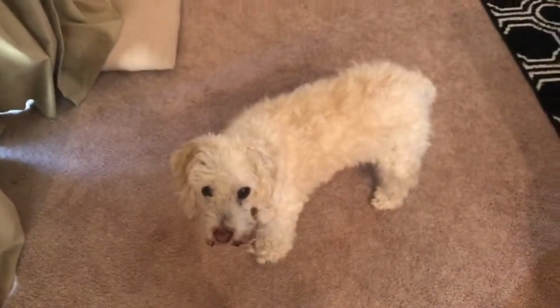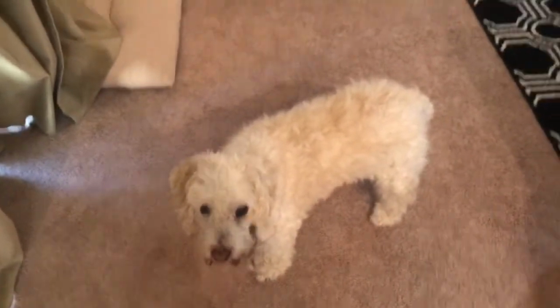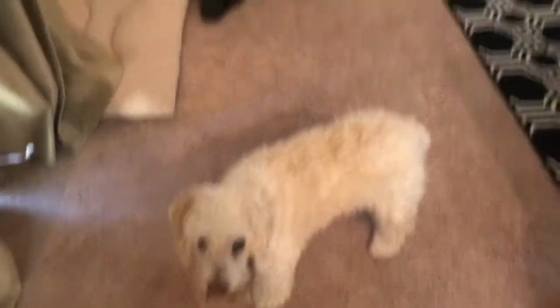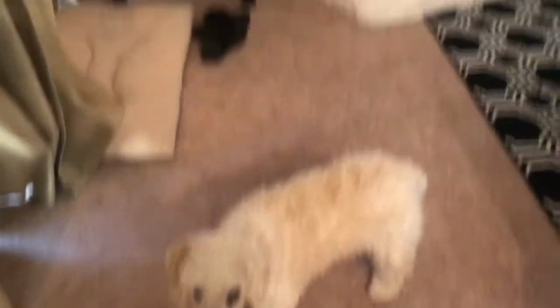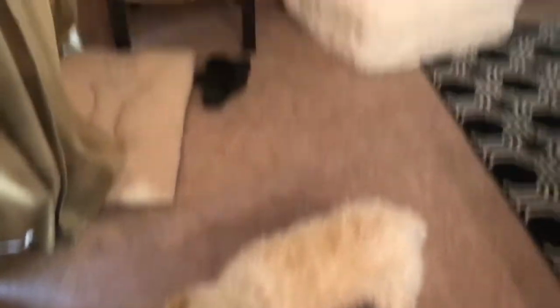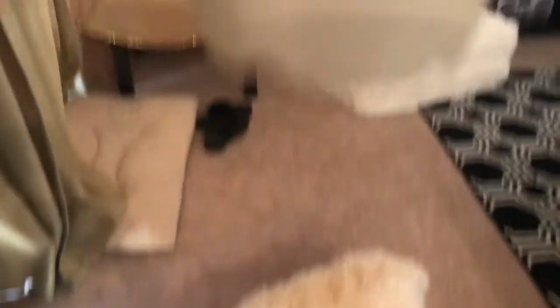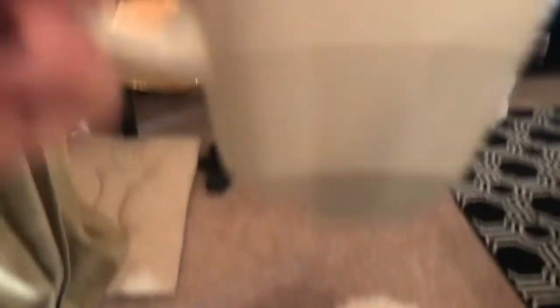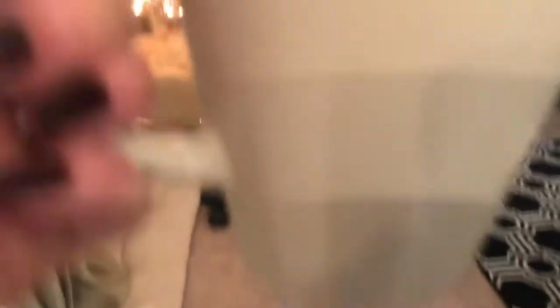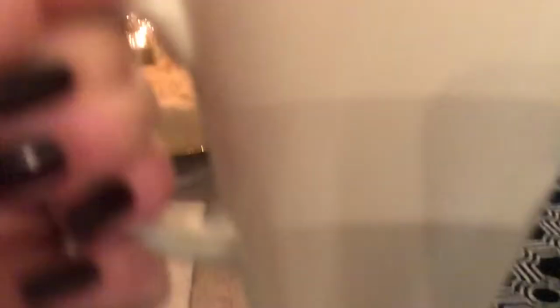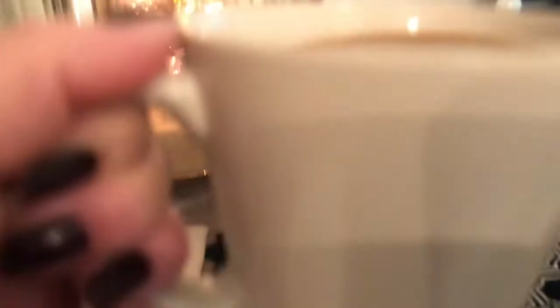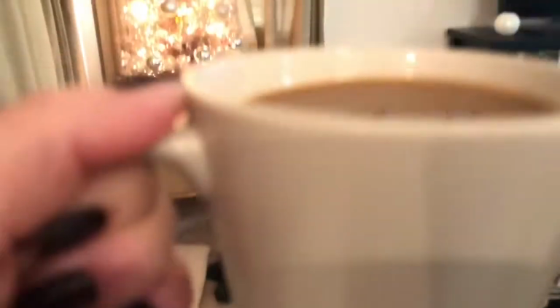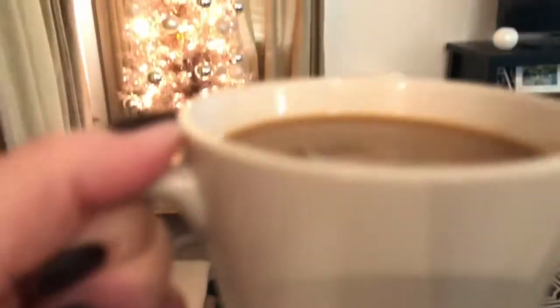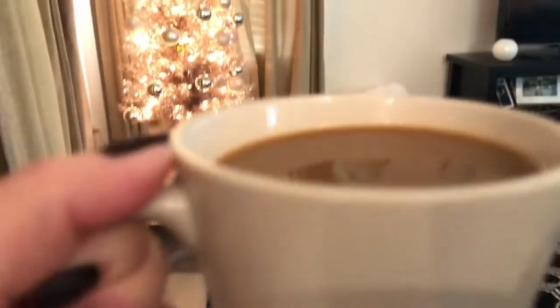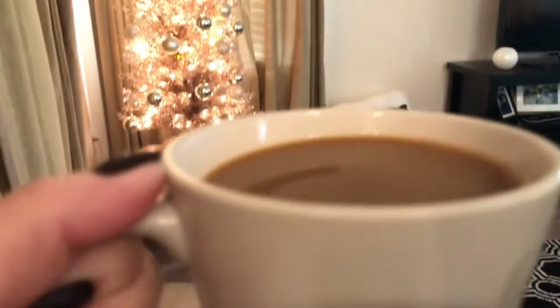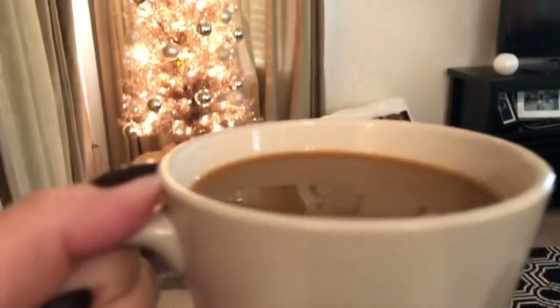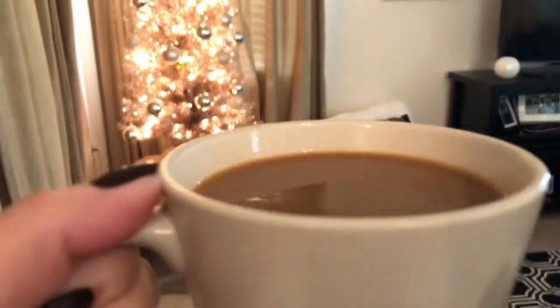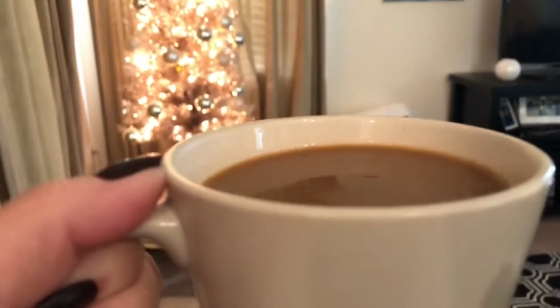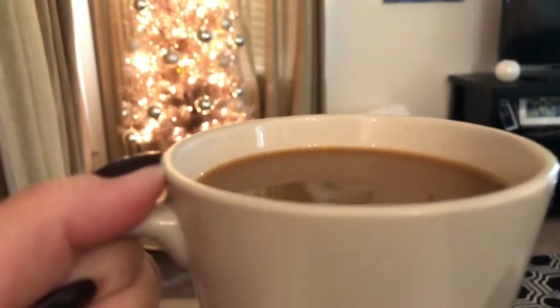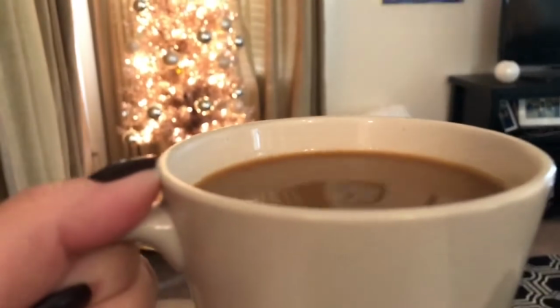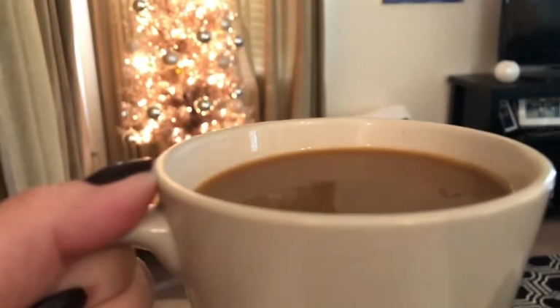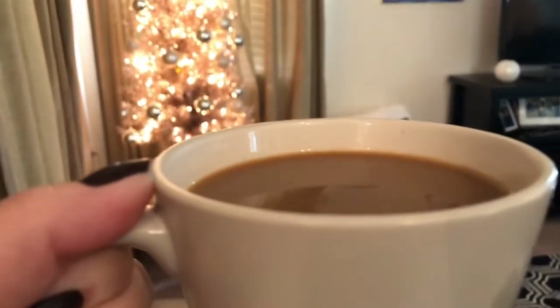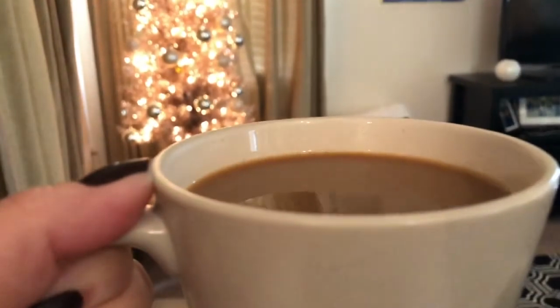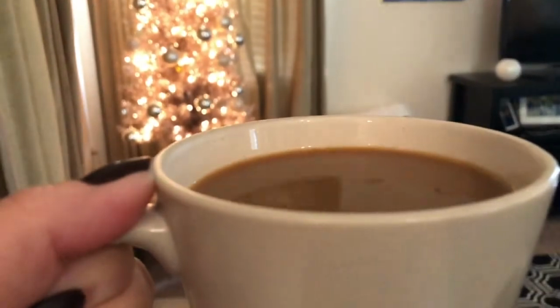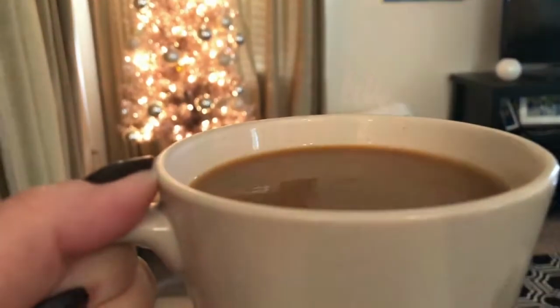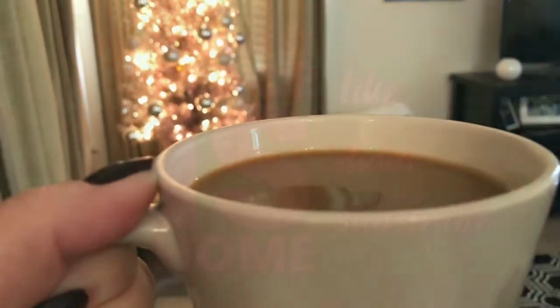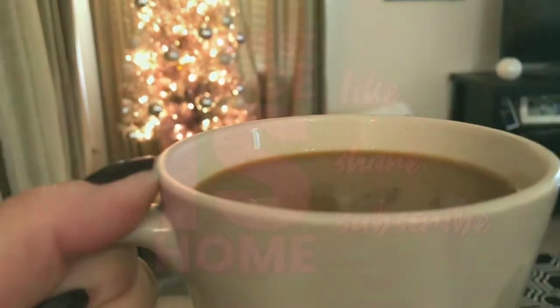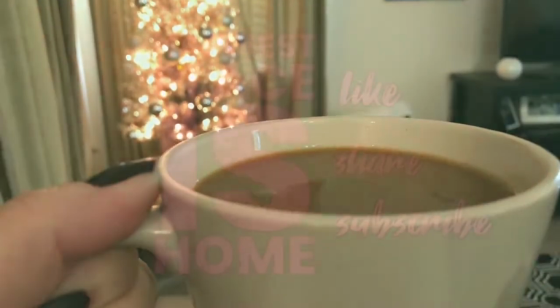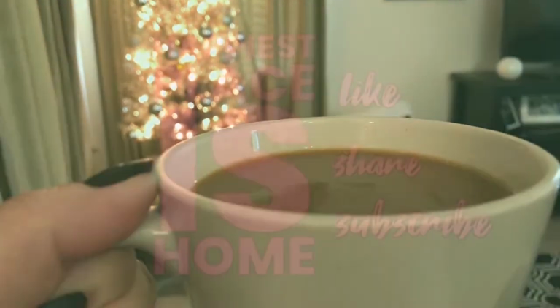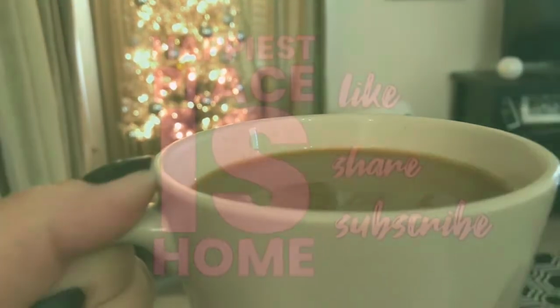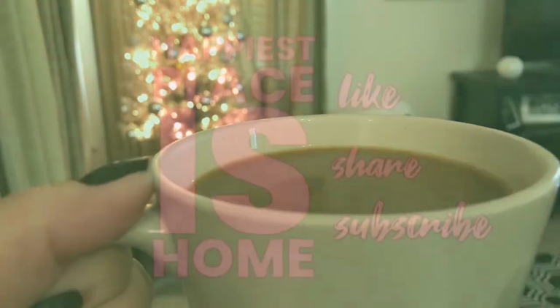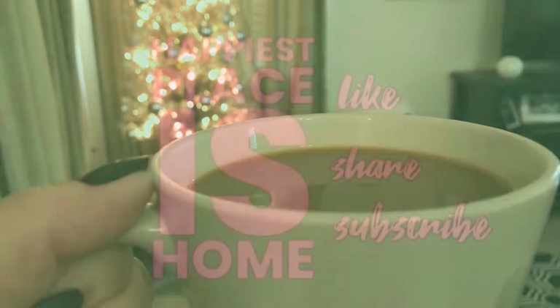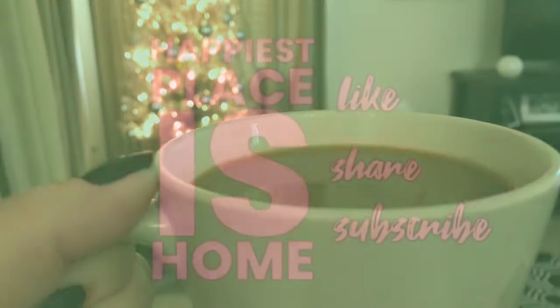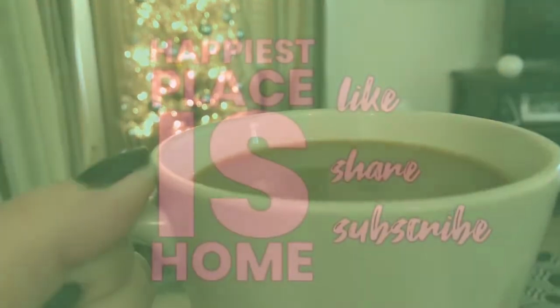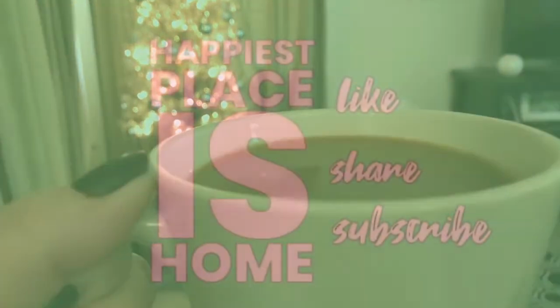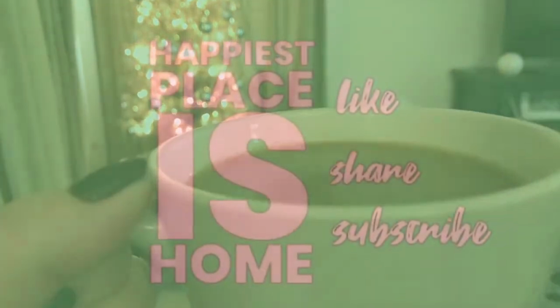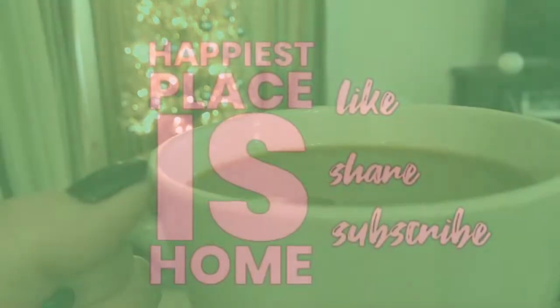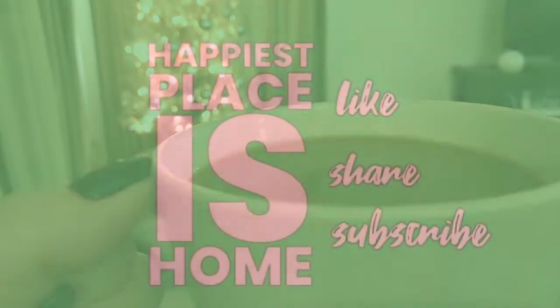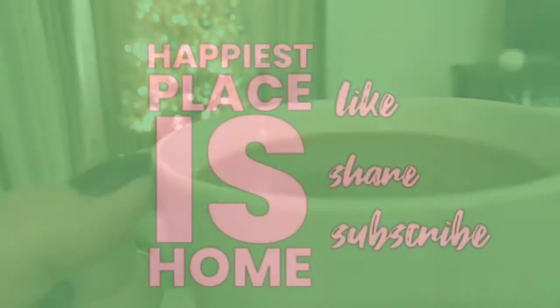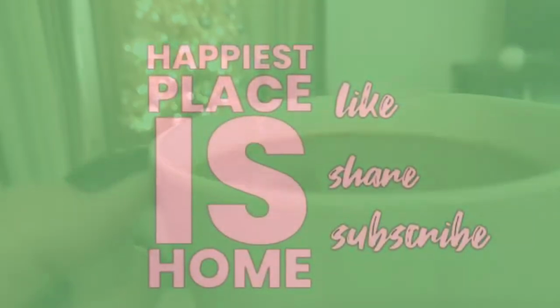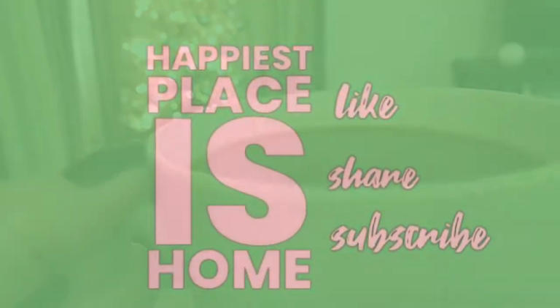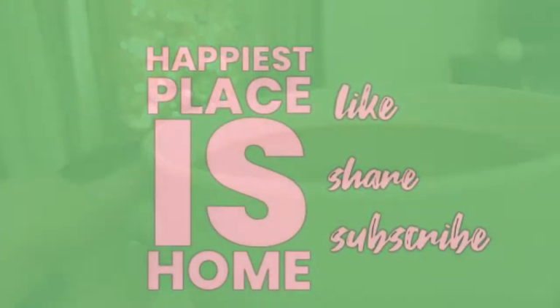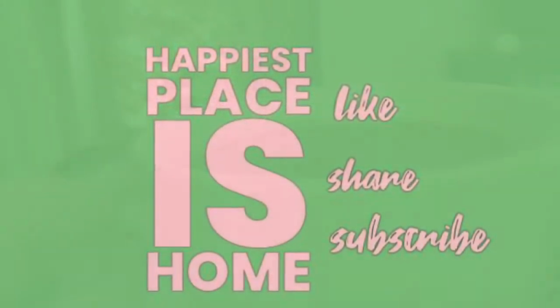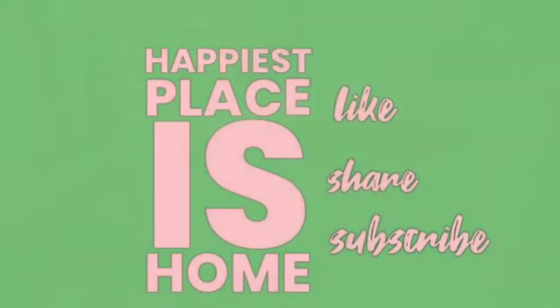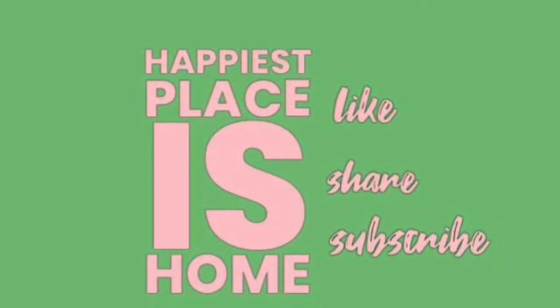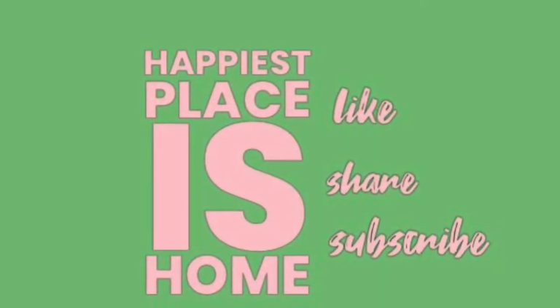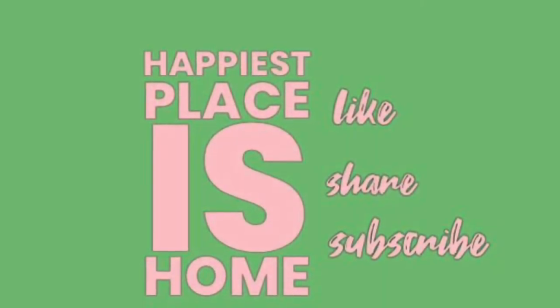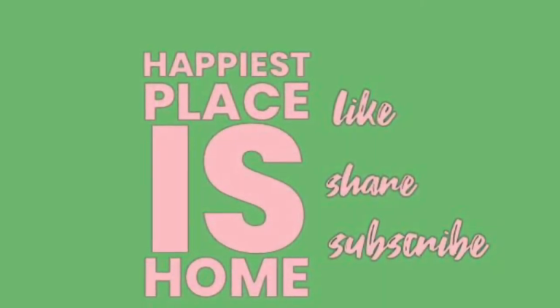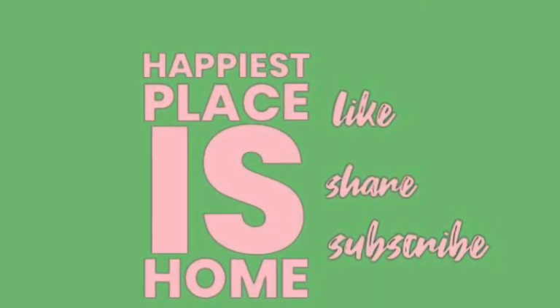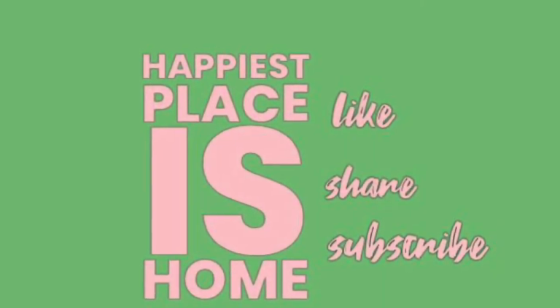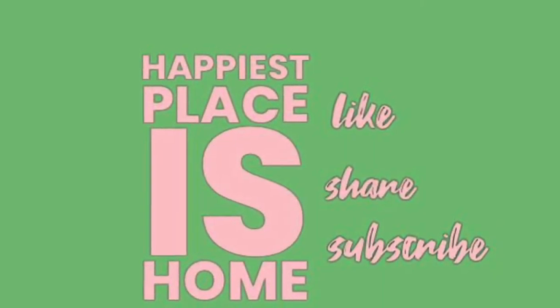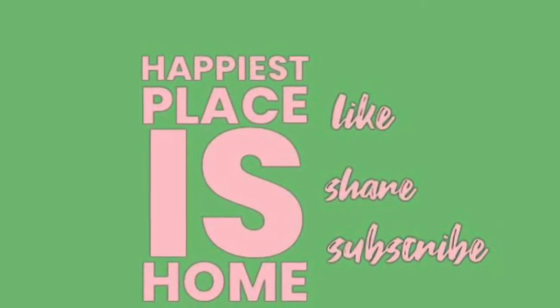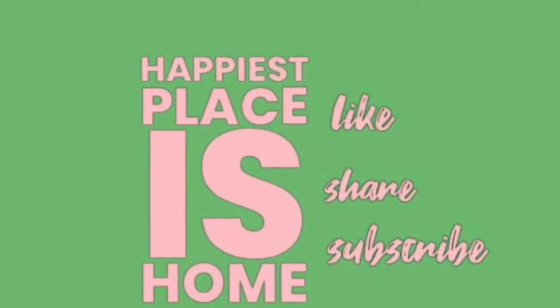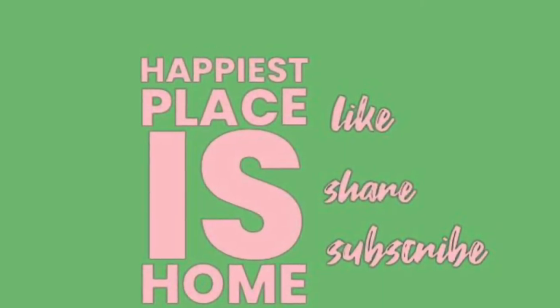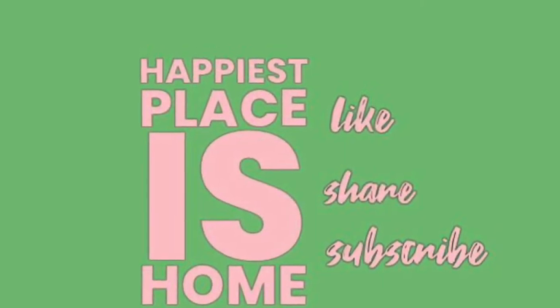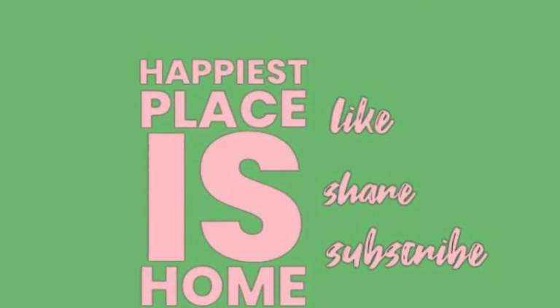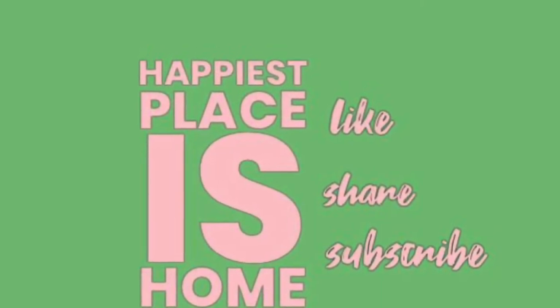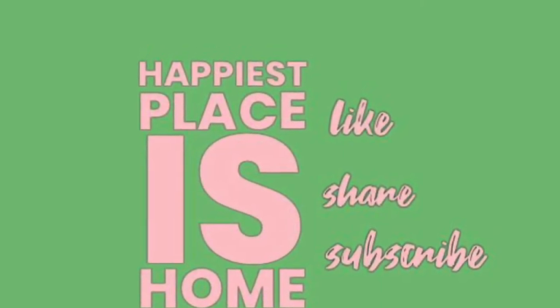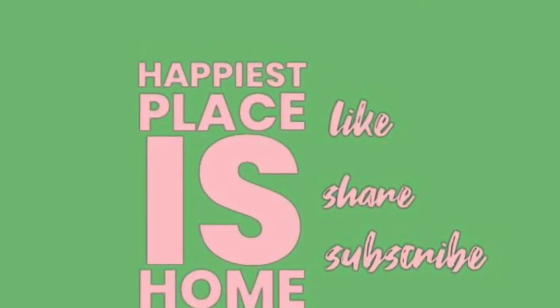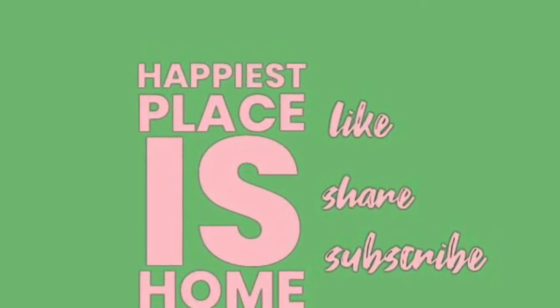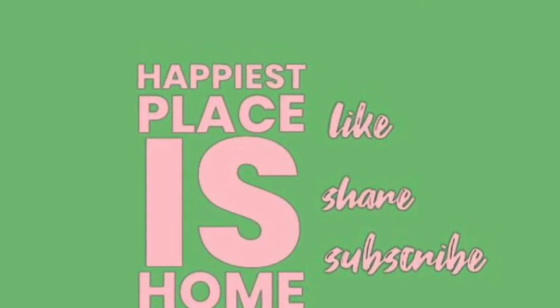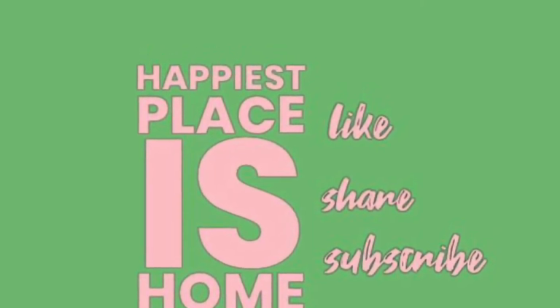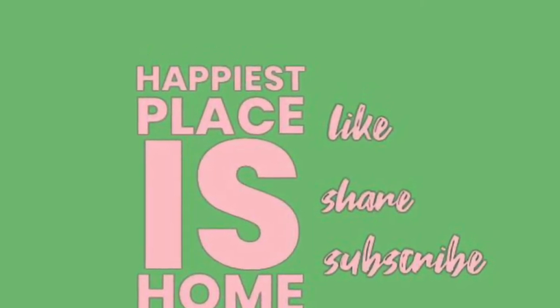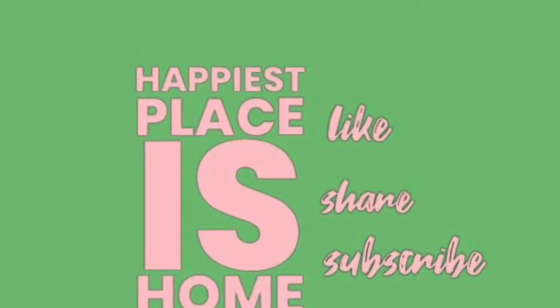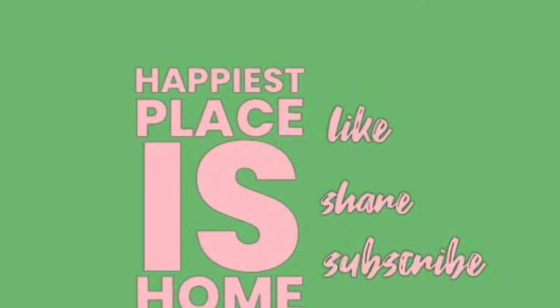Thank you for watching Happiest Places Home. Please like, share, and subscribe if you like the content here.